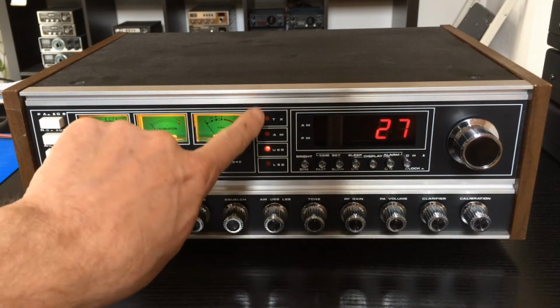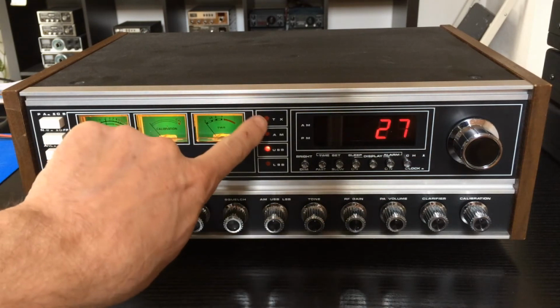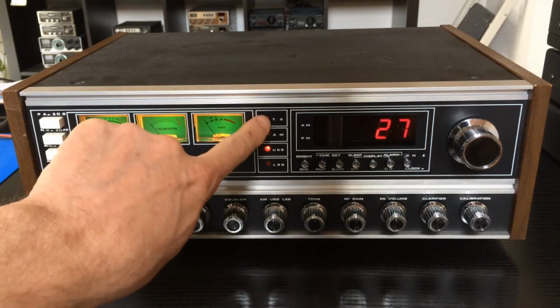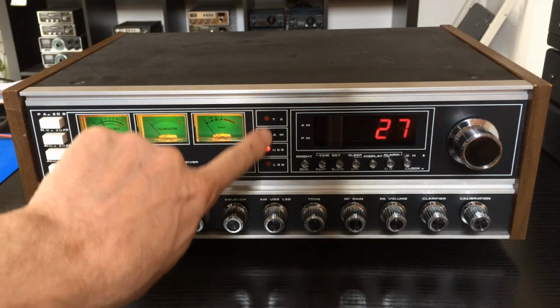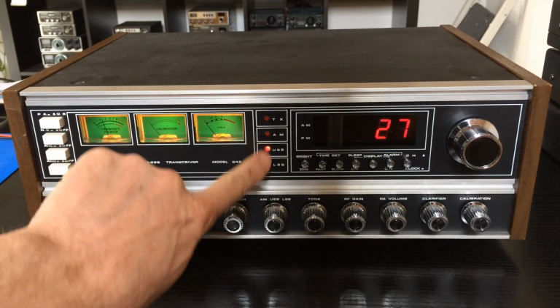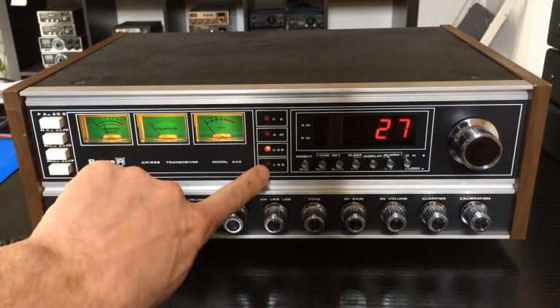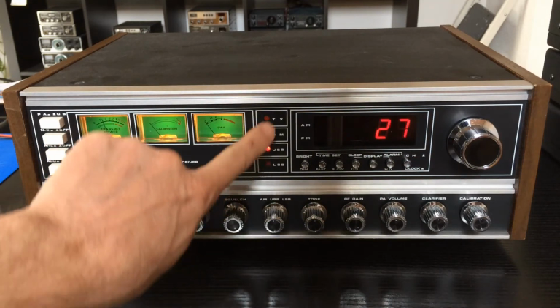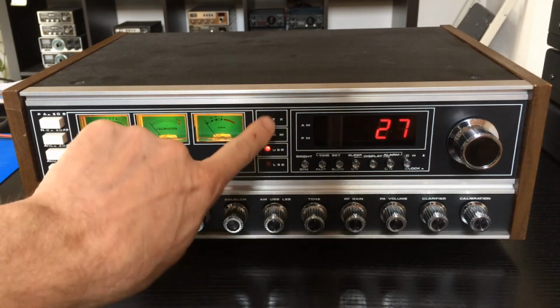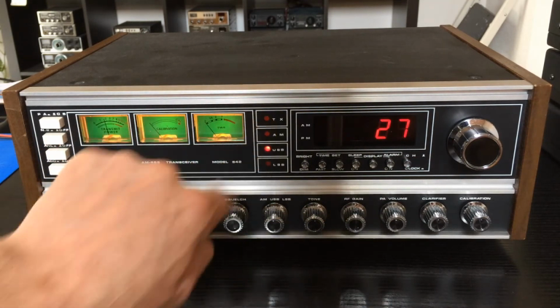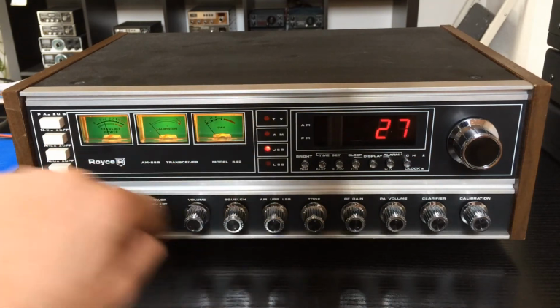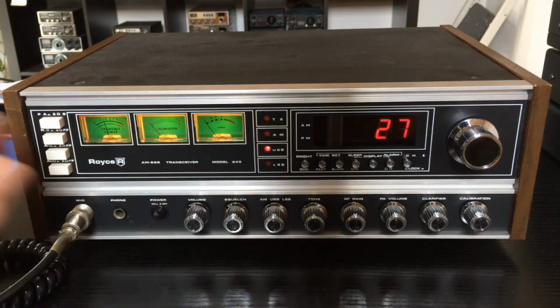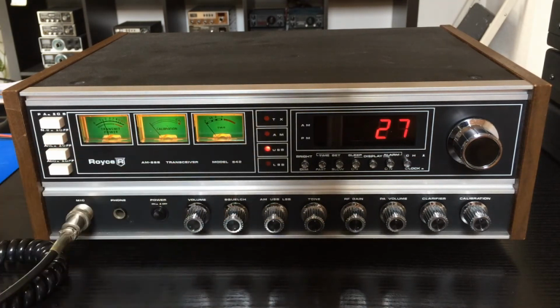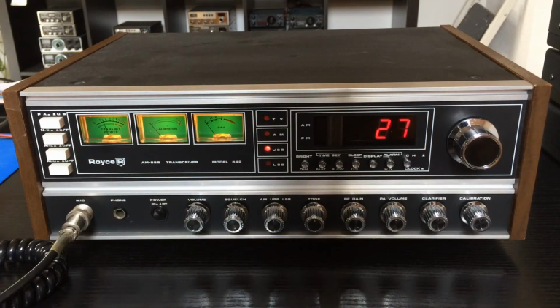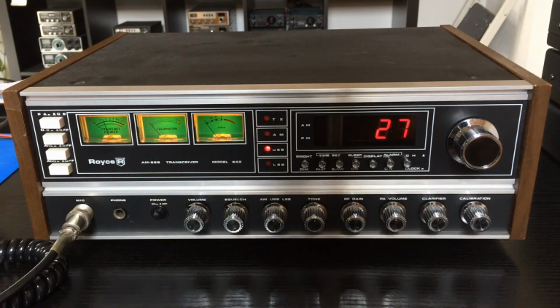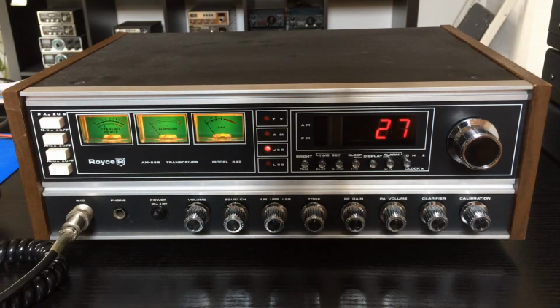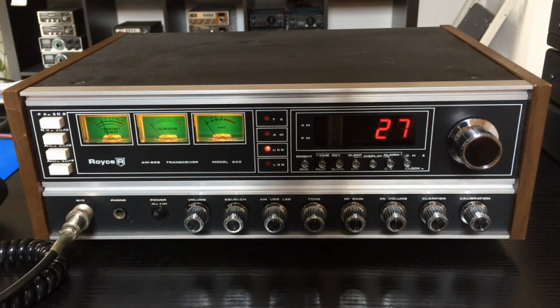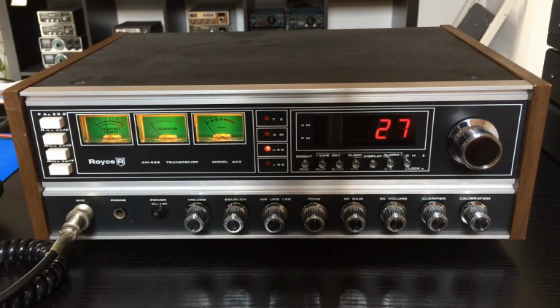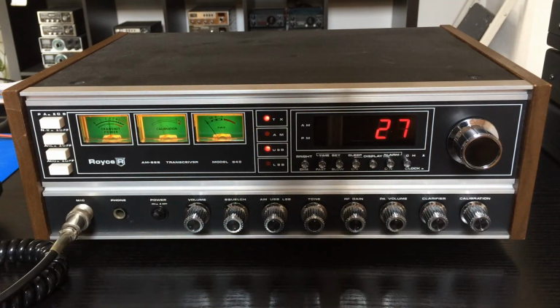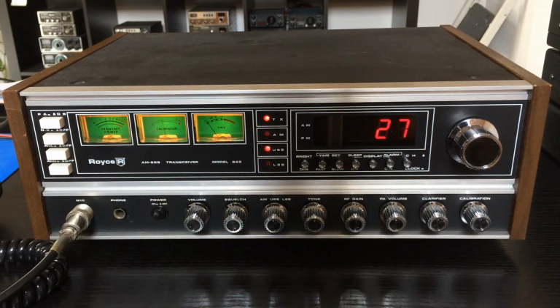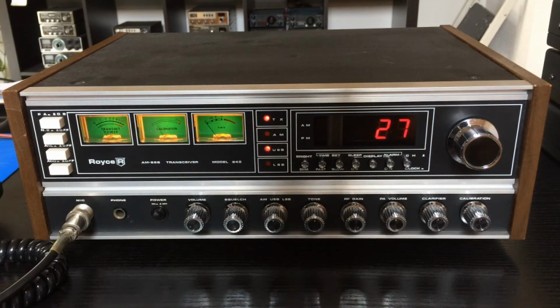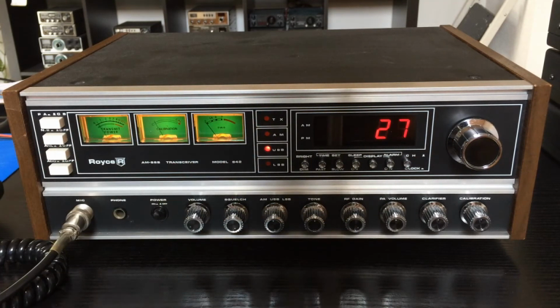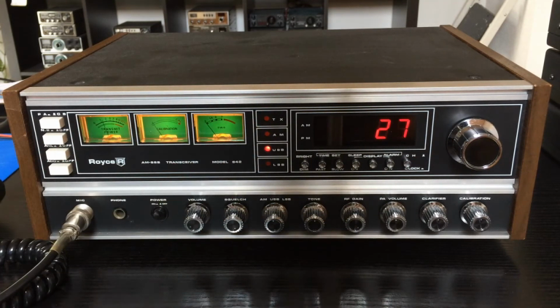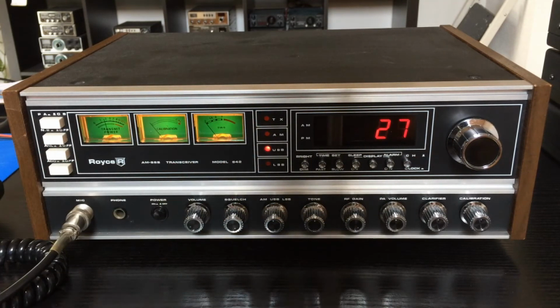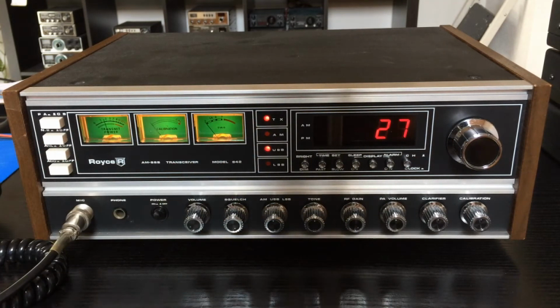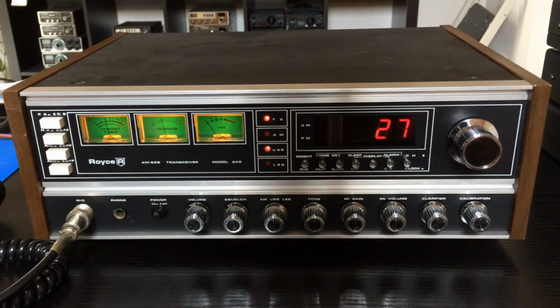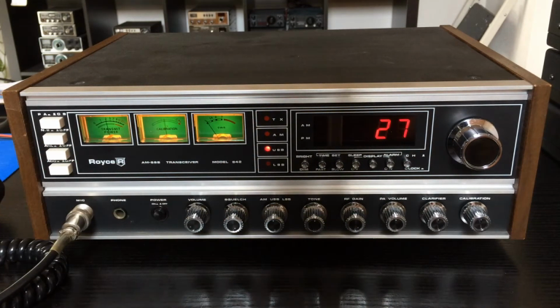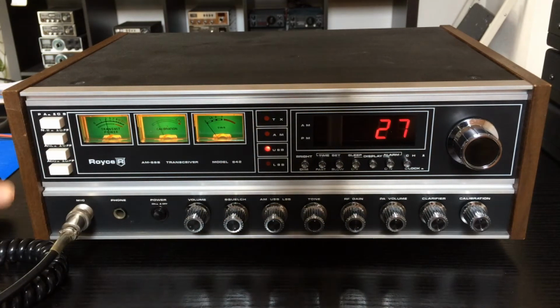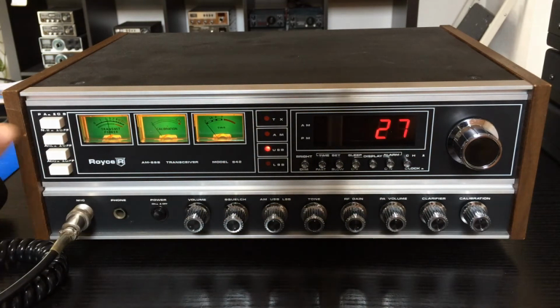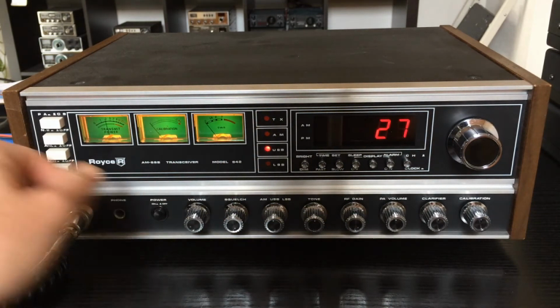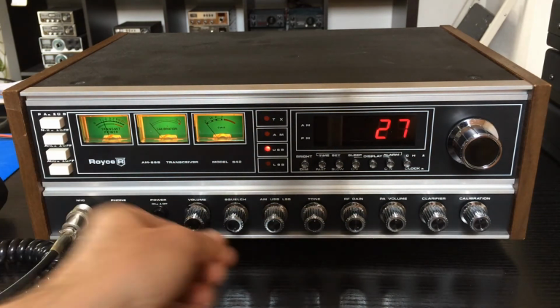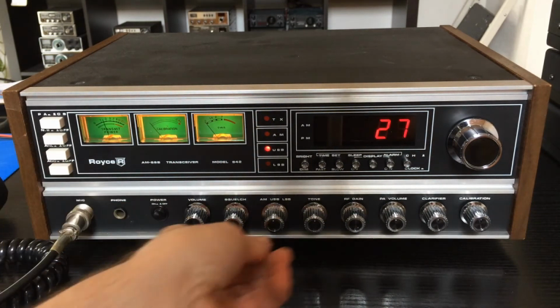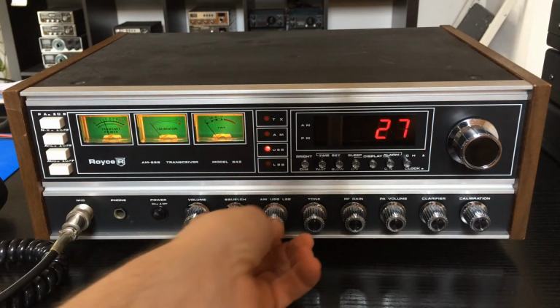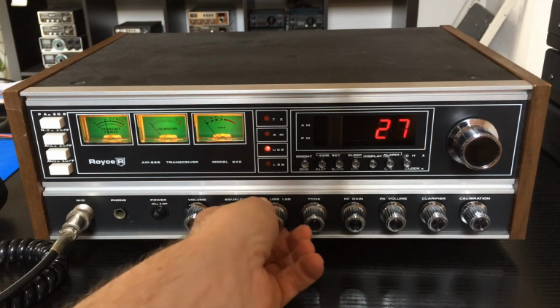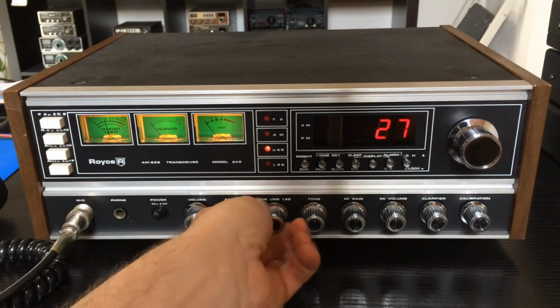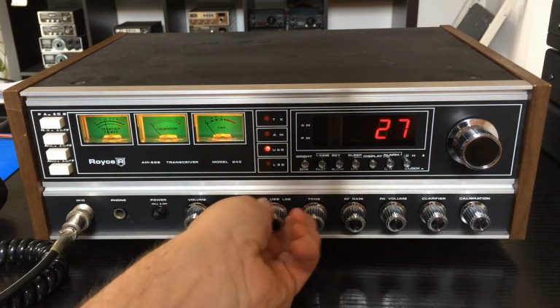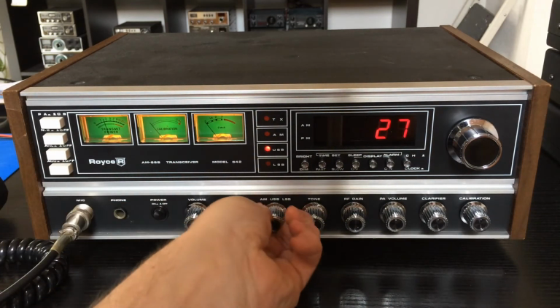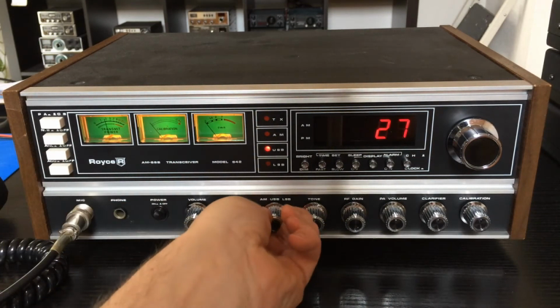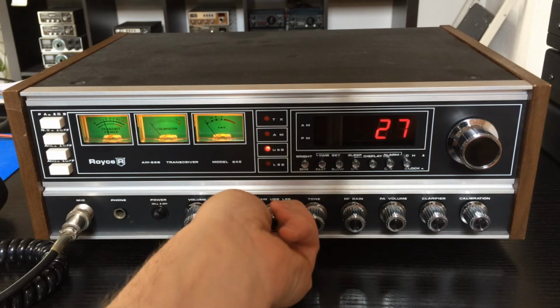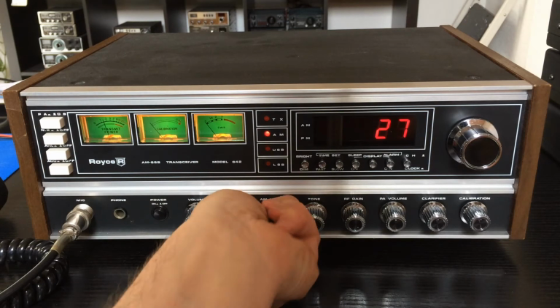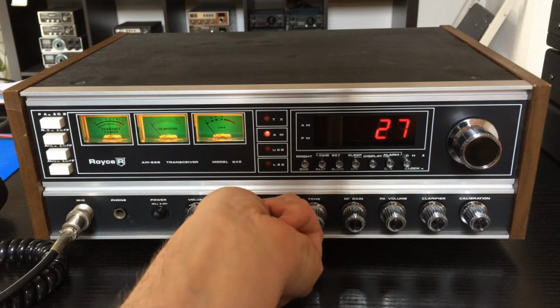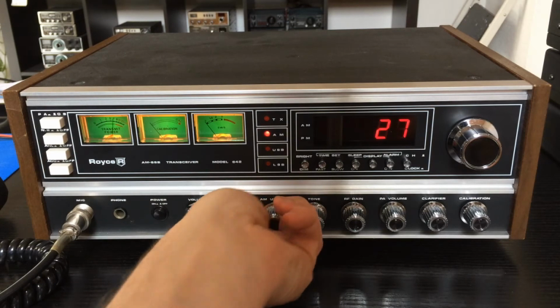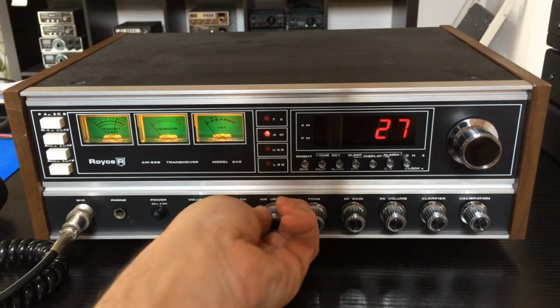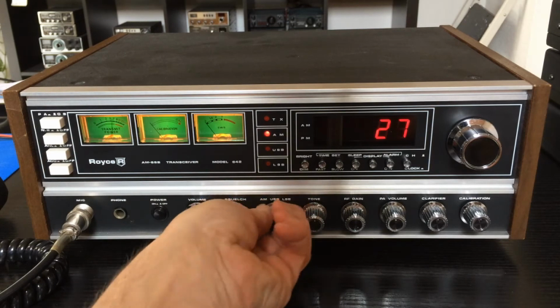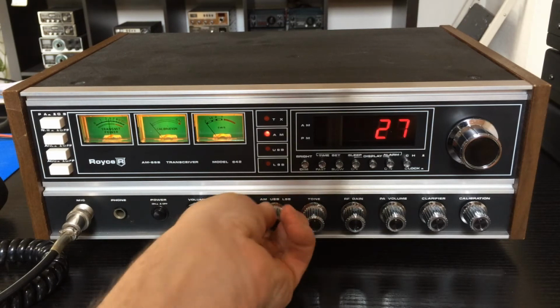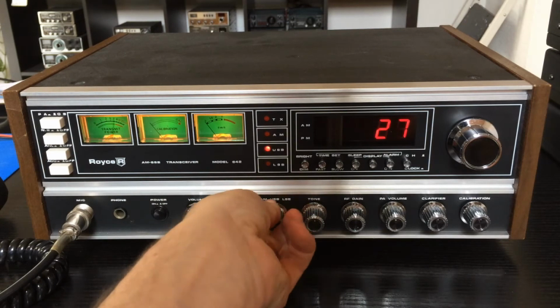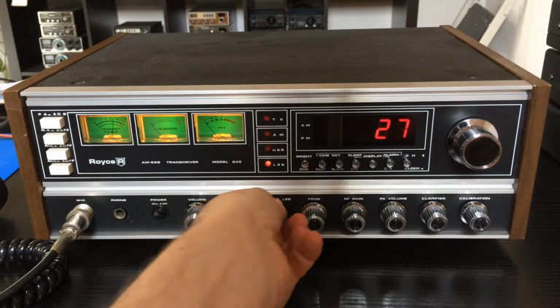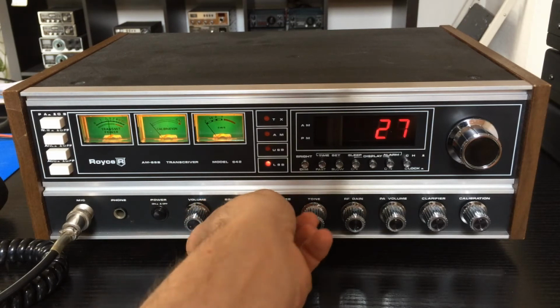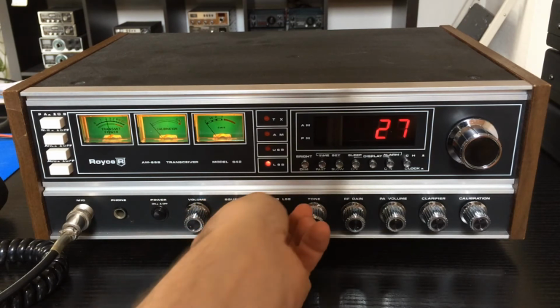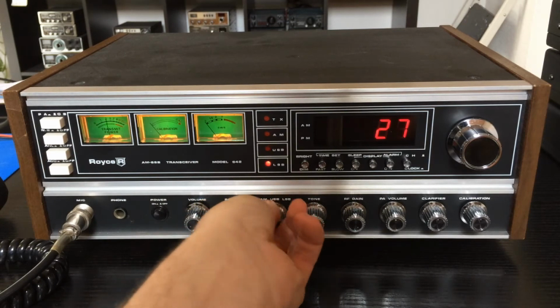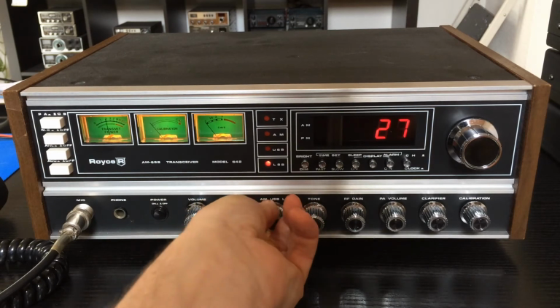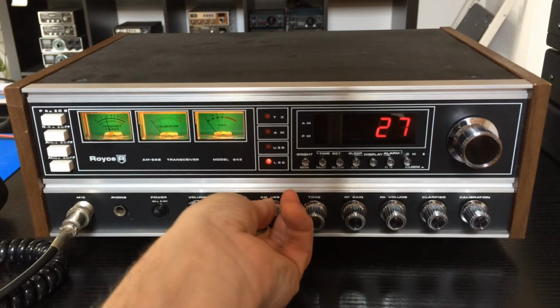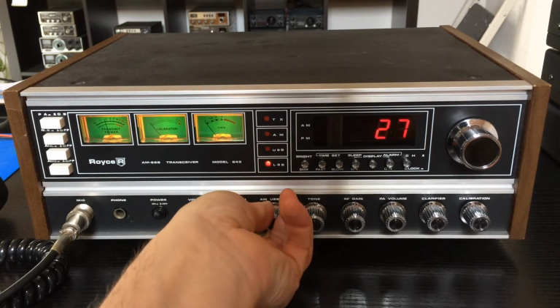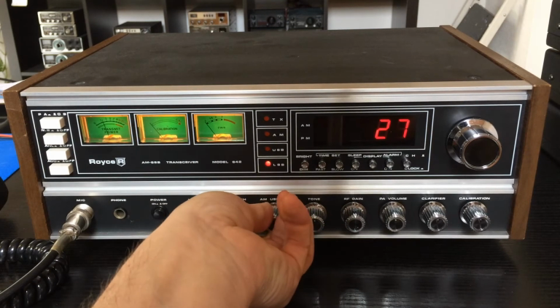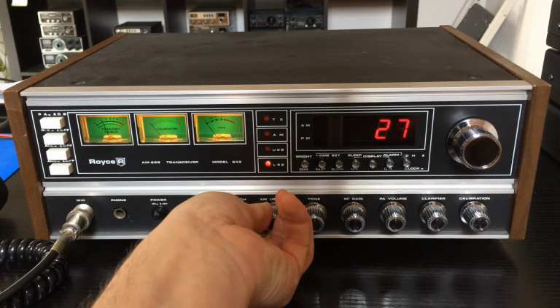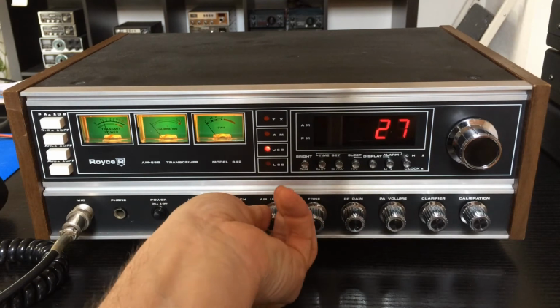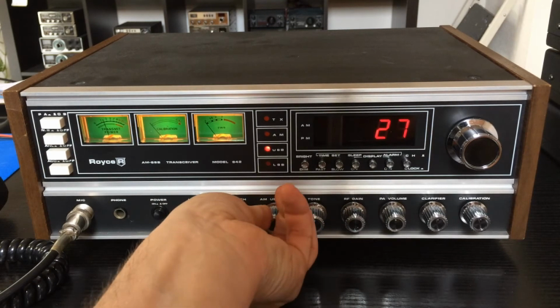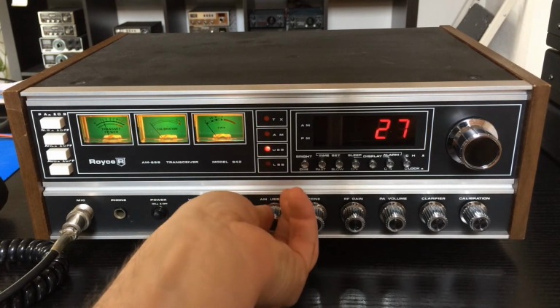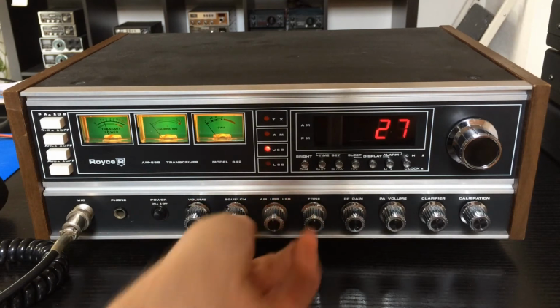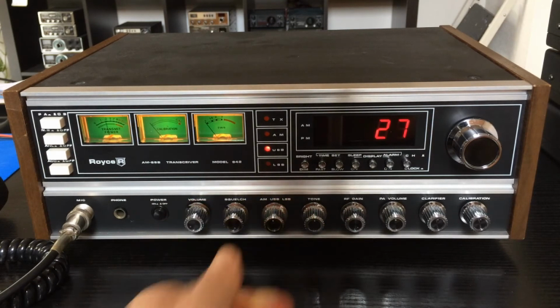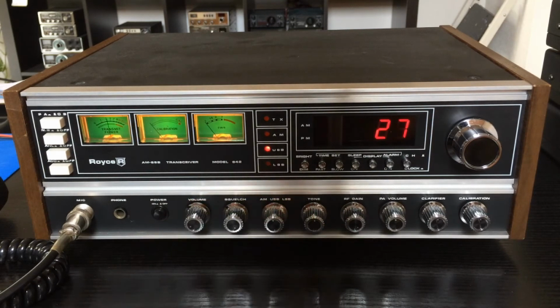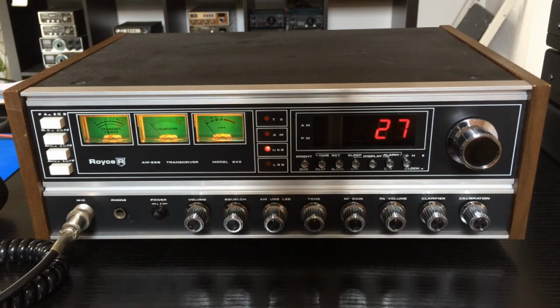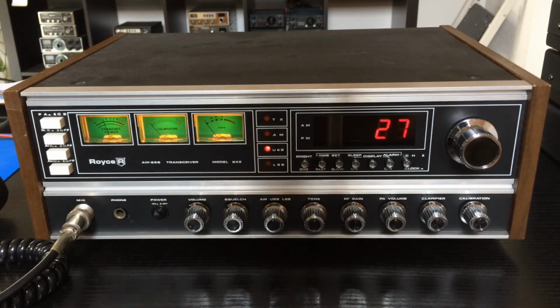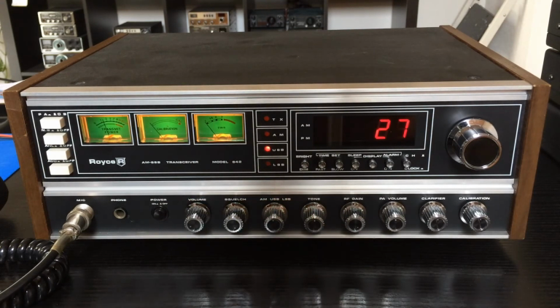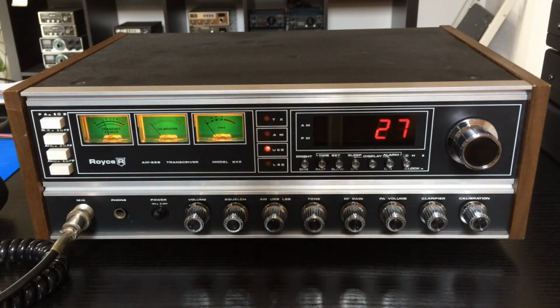We have here the lights: the TX light, AM, USB, and LSB here.